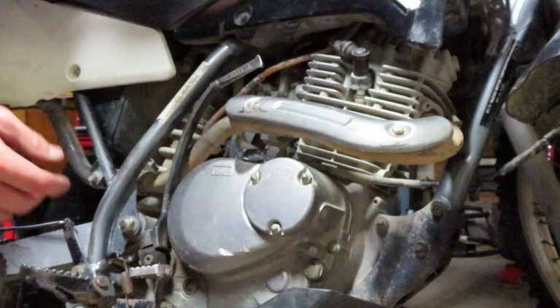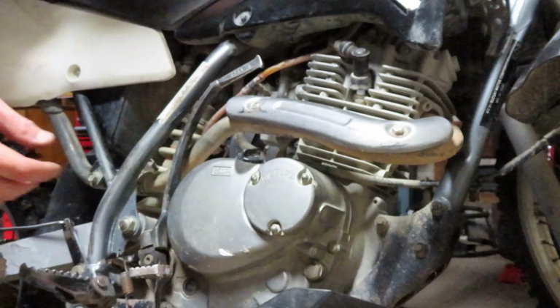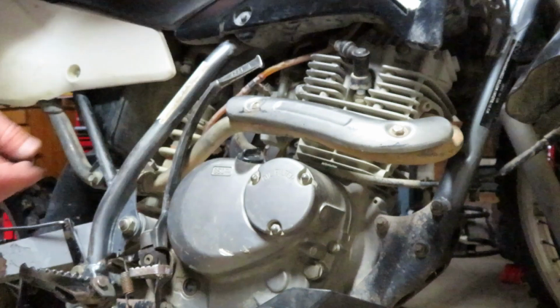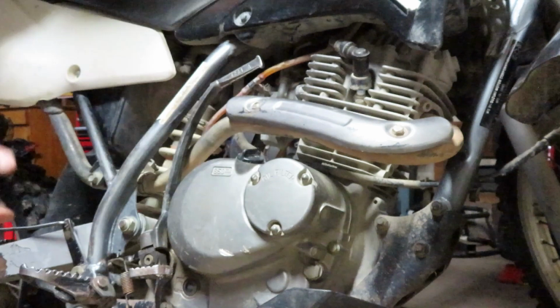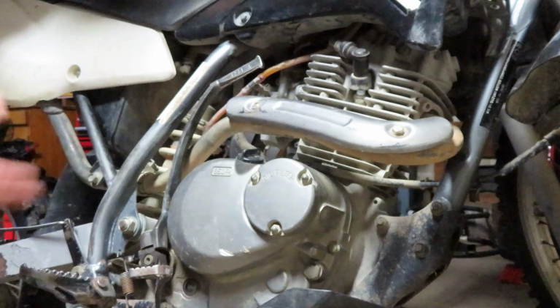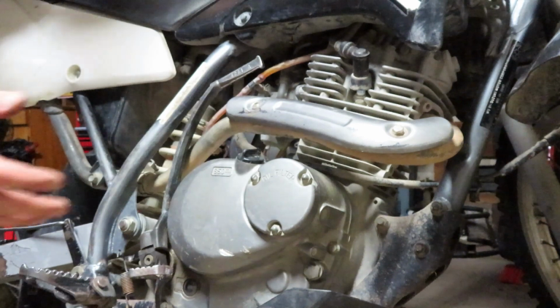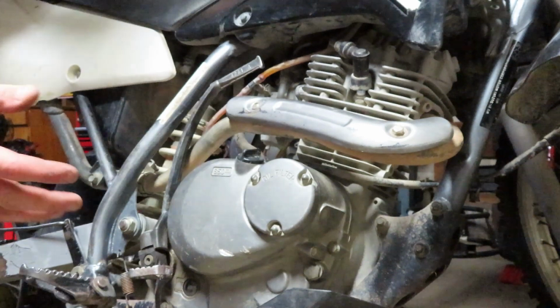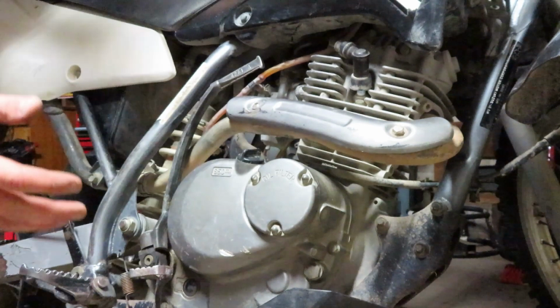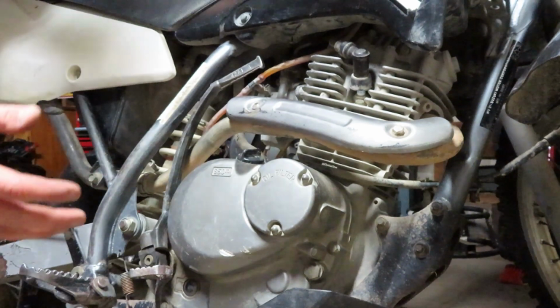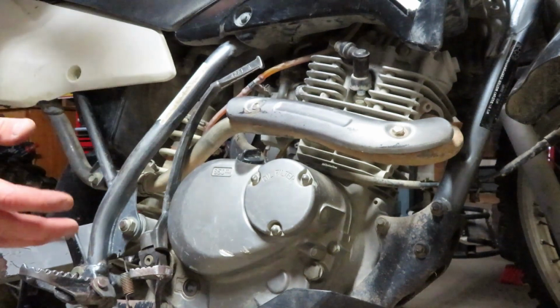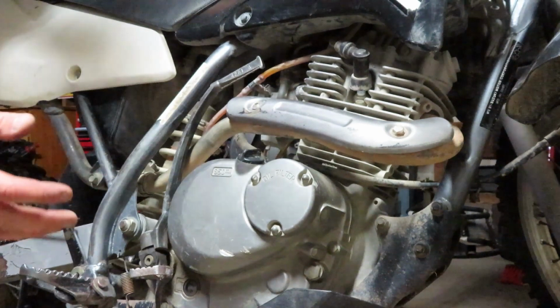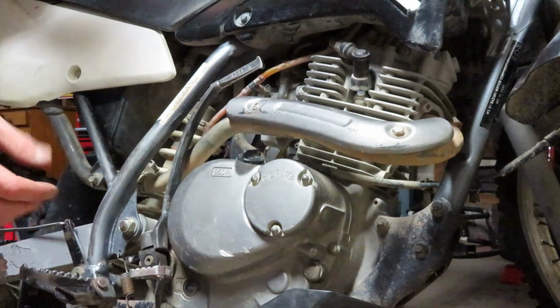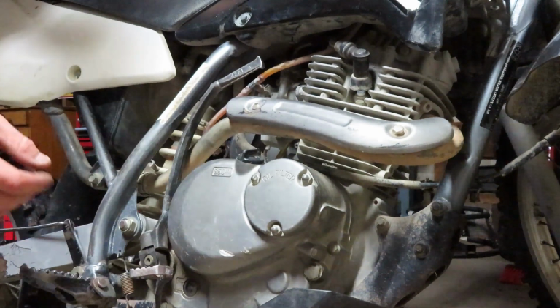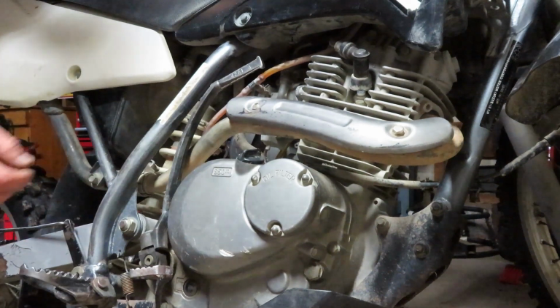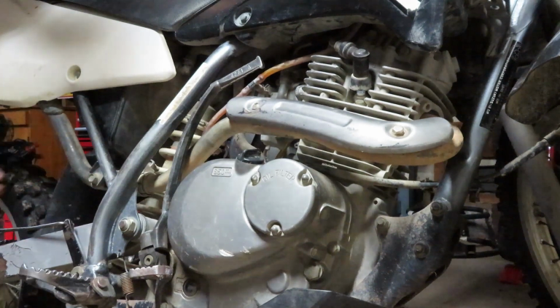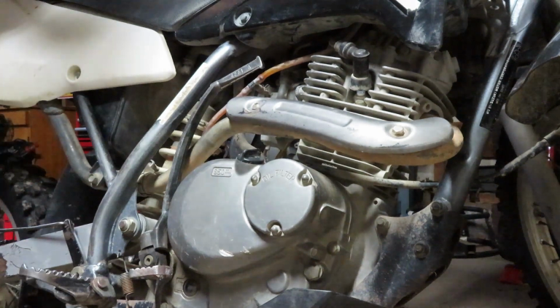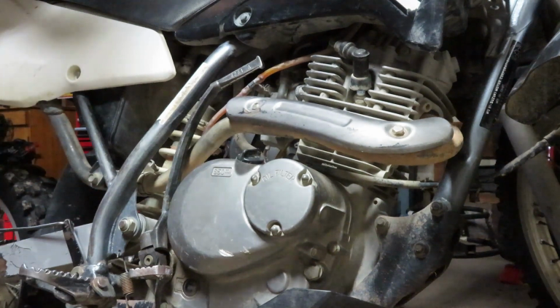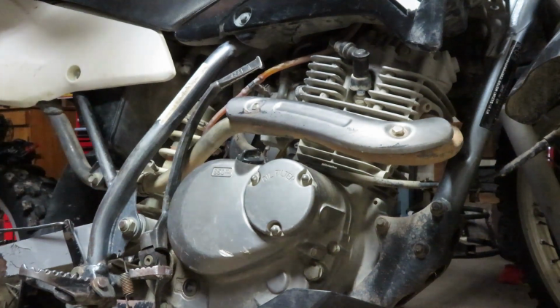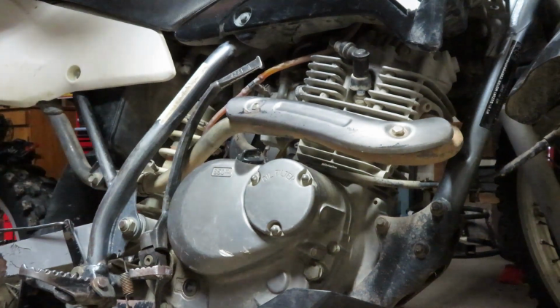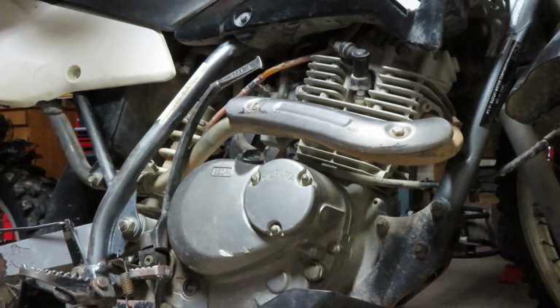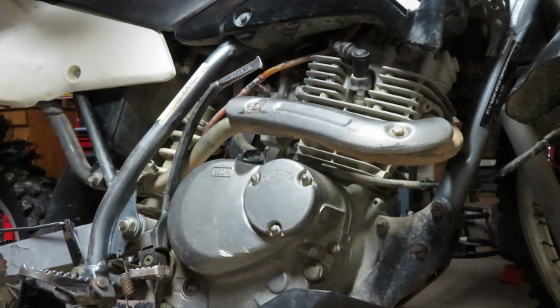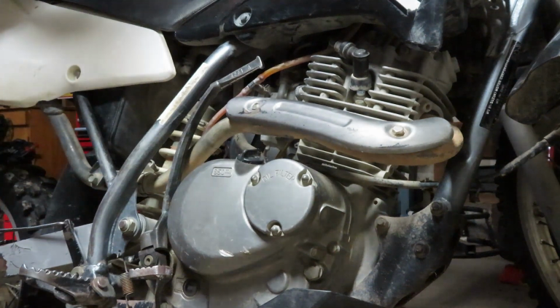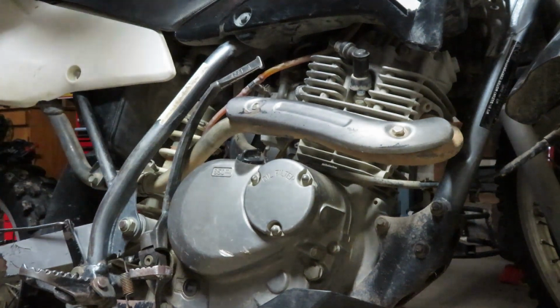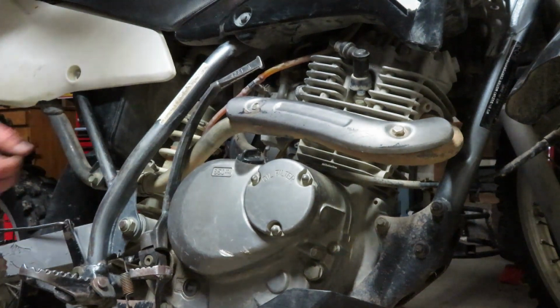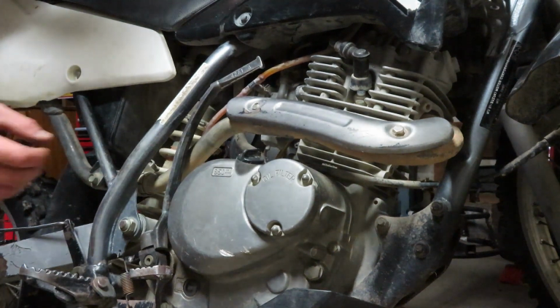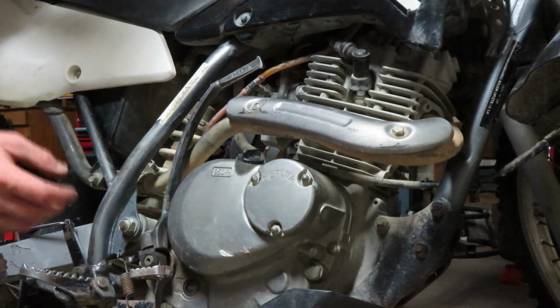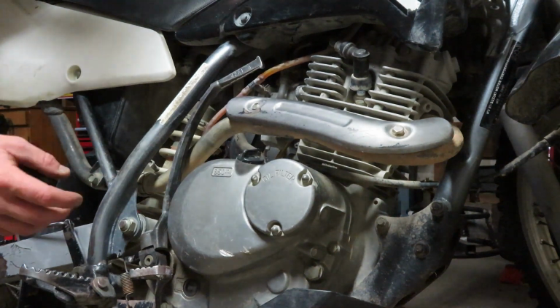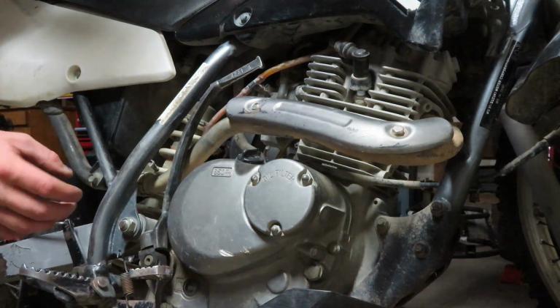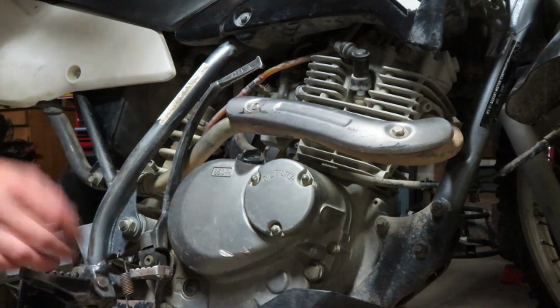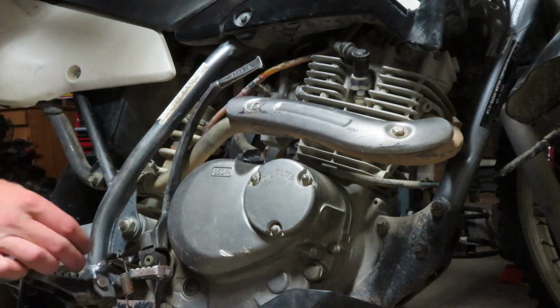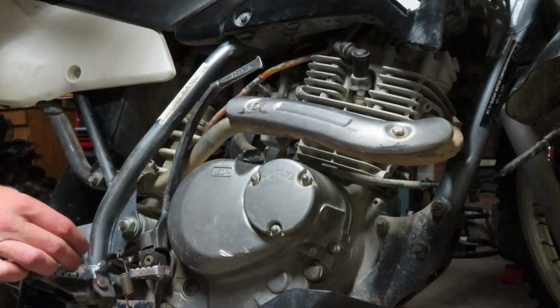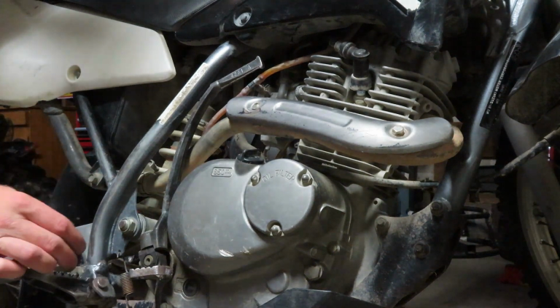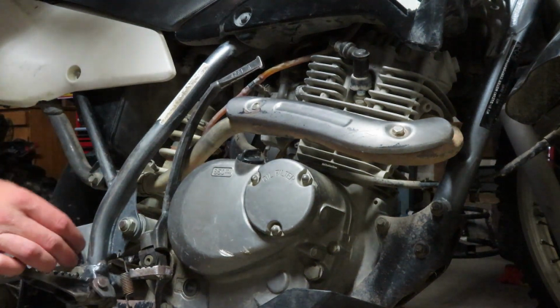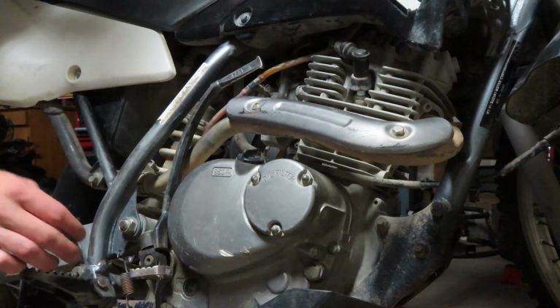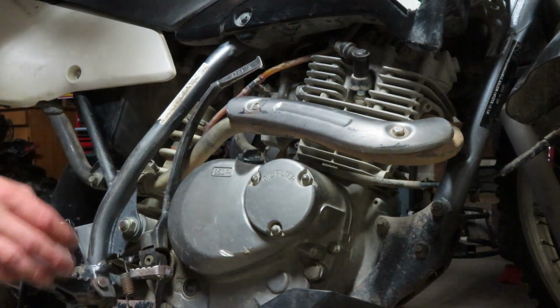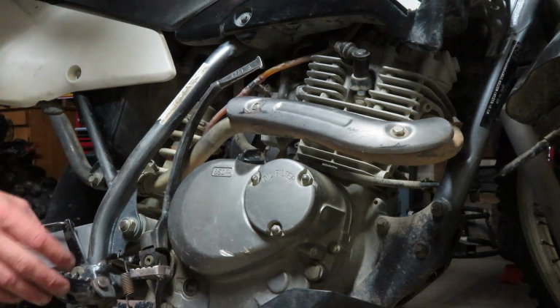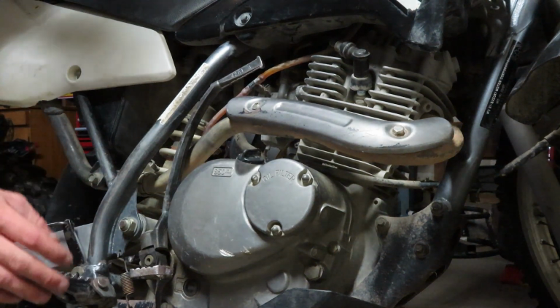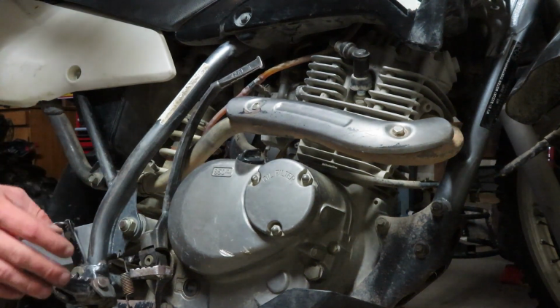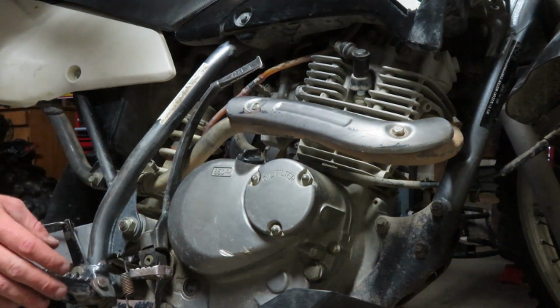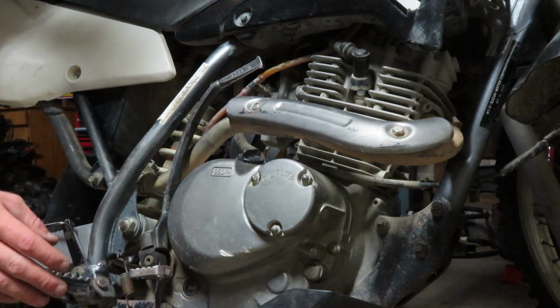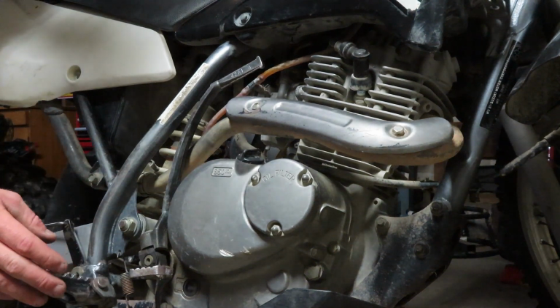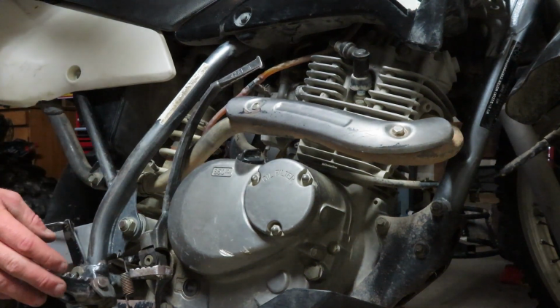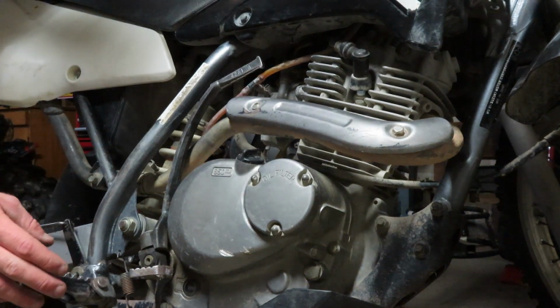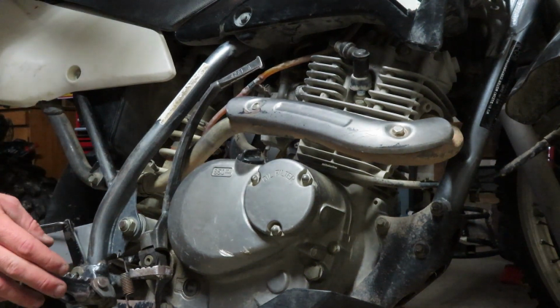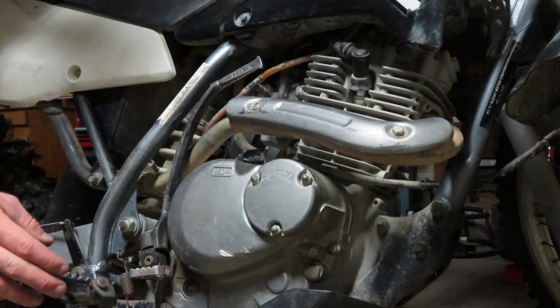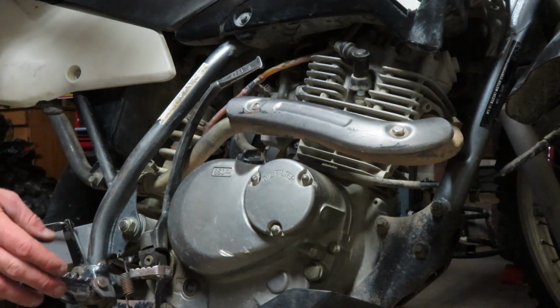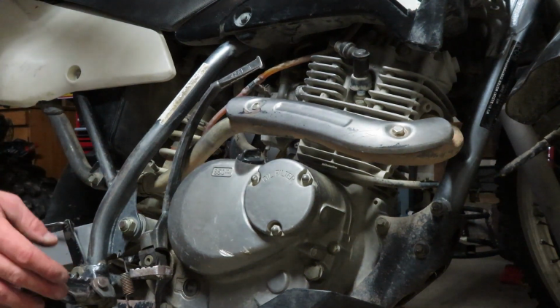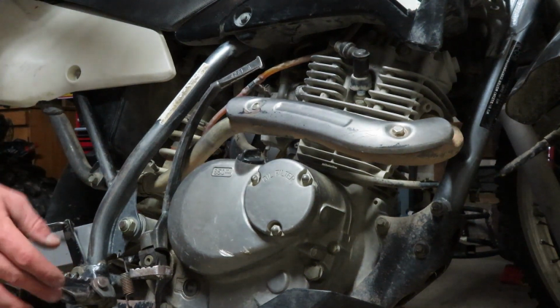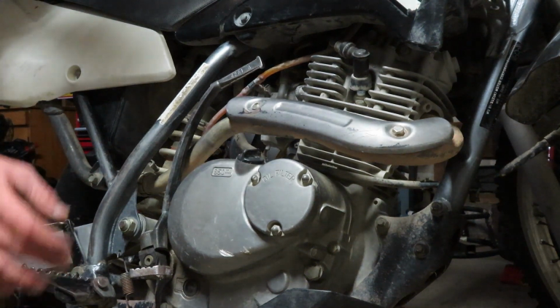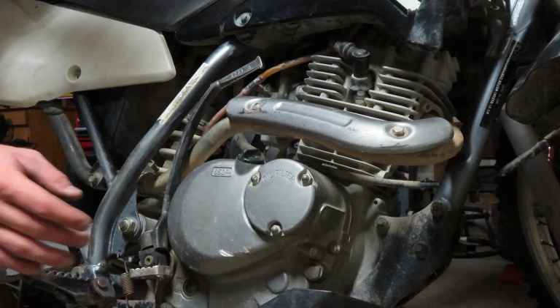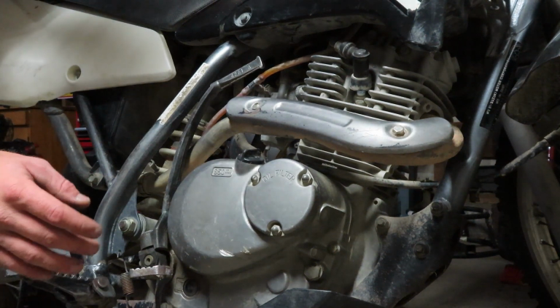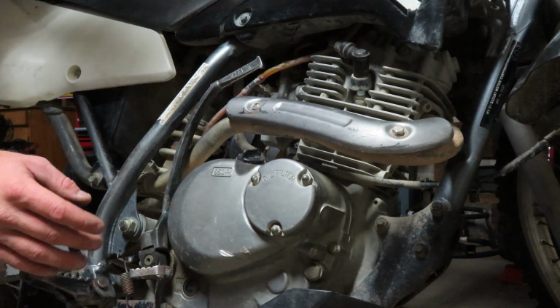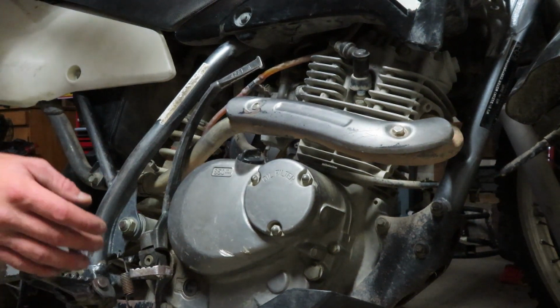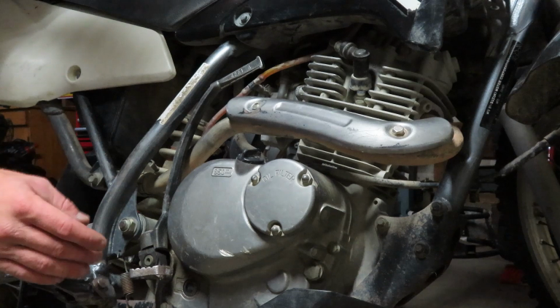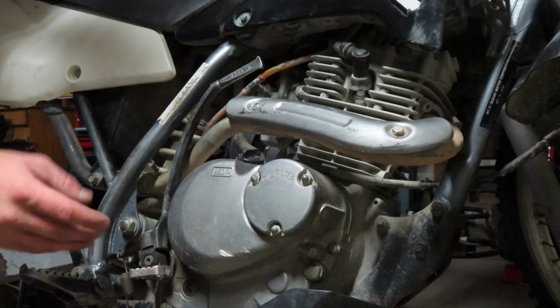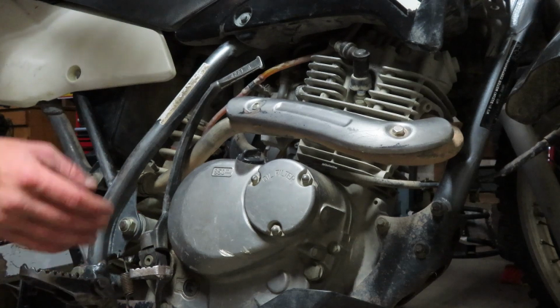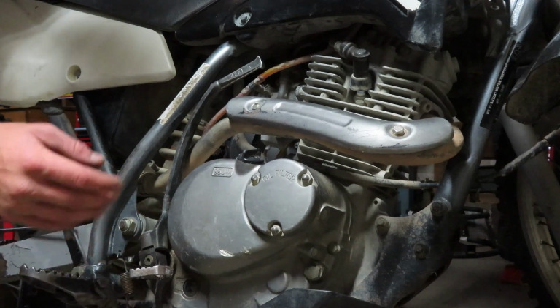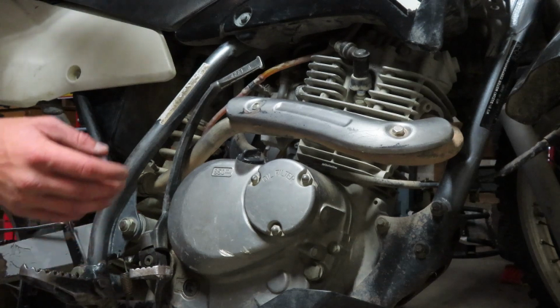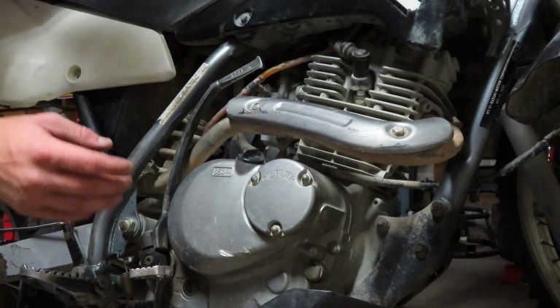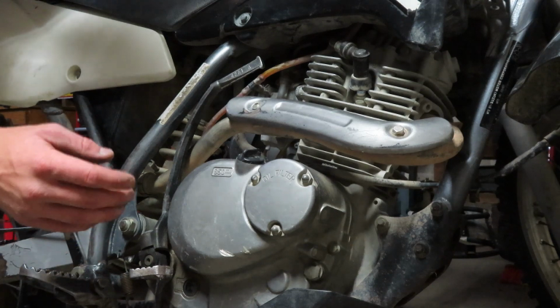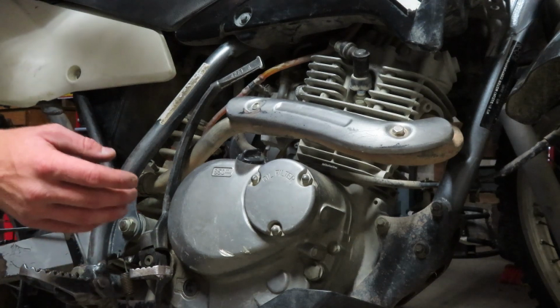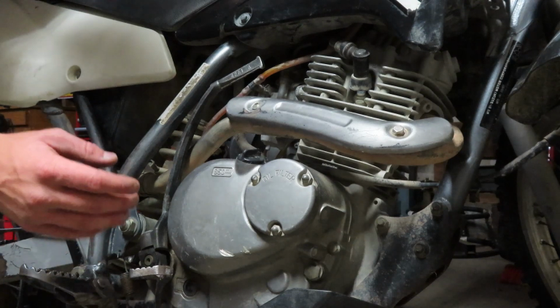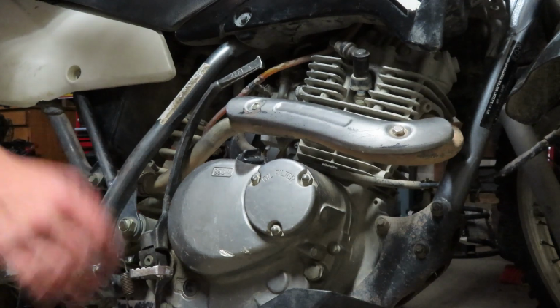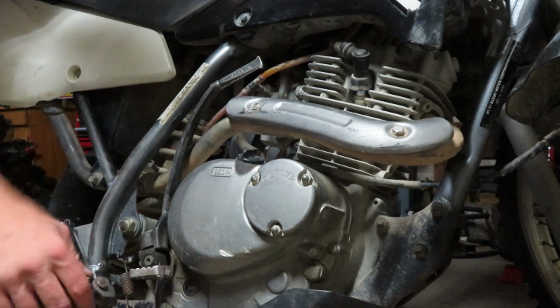What is up YouTube, Backstage Moto here and today I want to show you guys how to check for spark on your dirt bike.